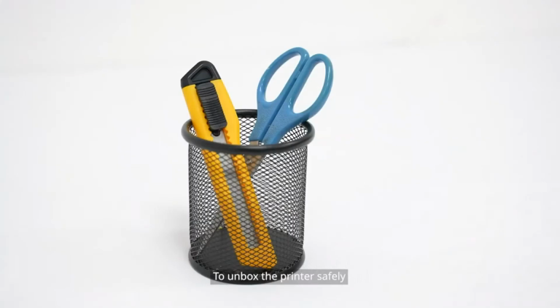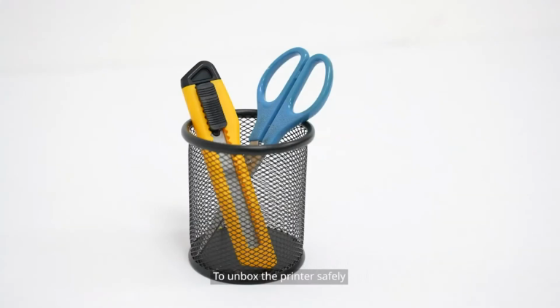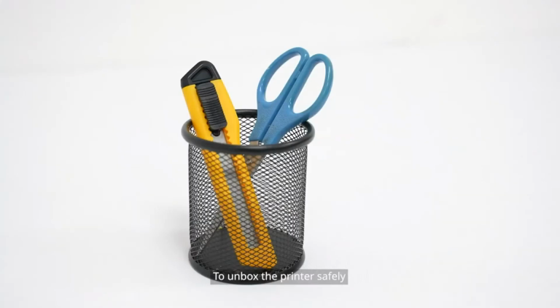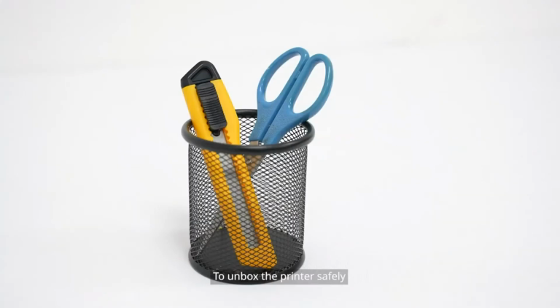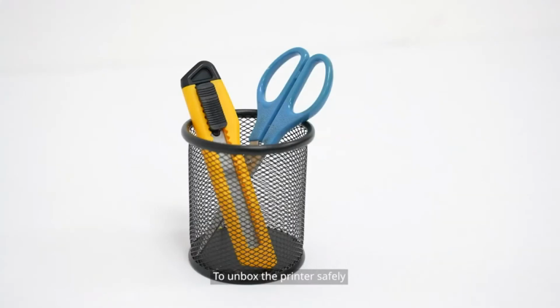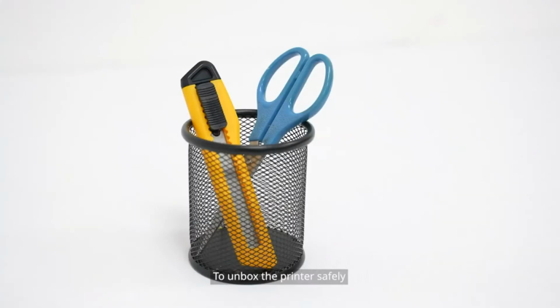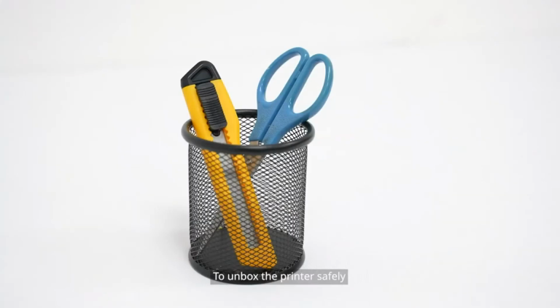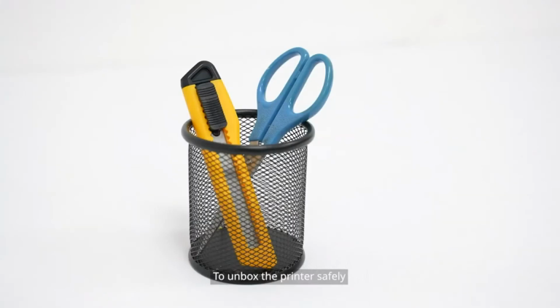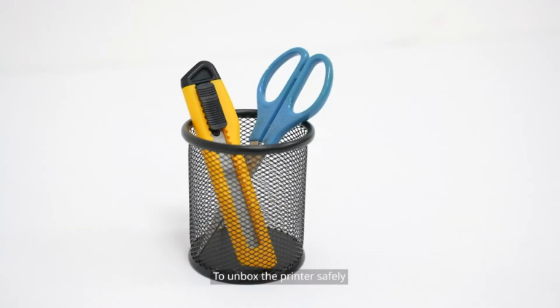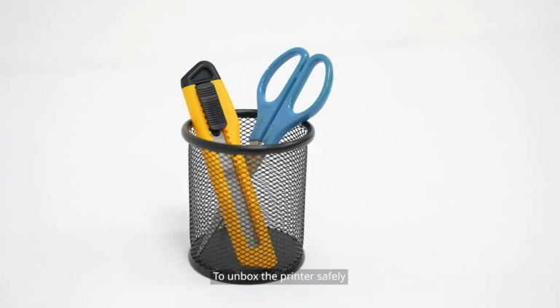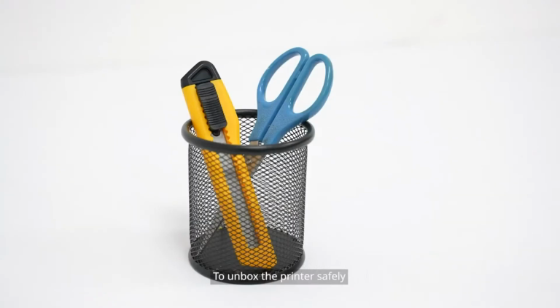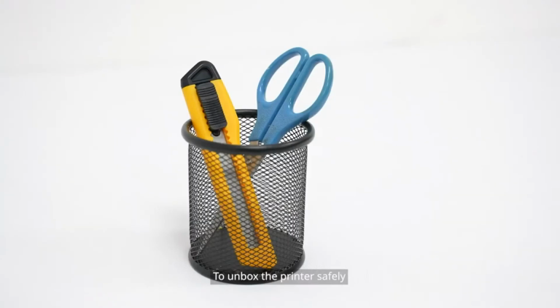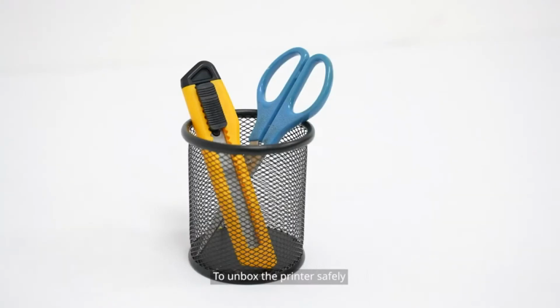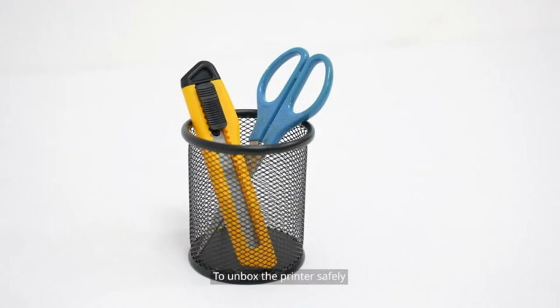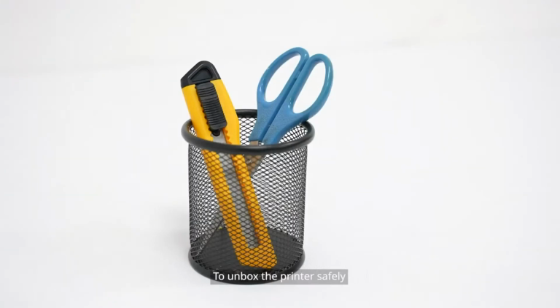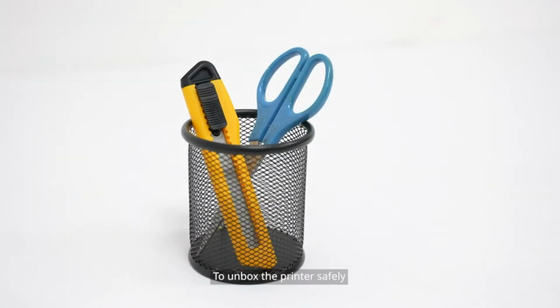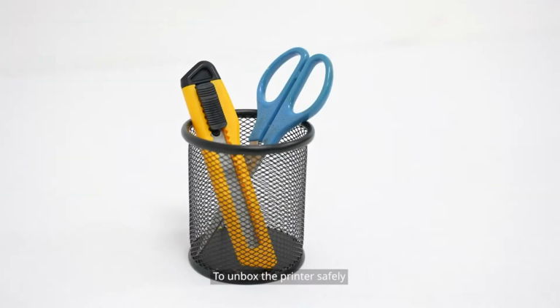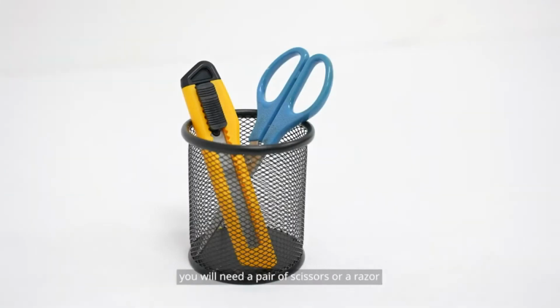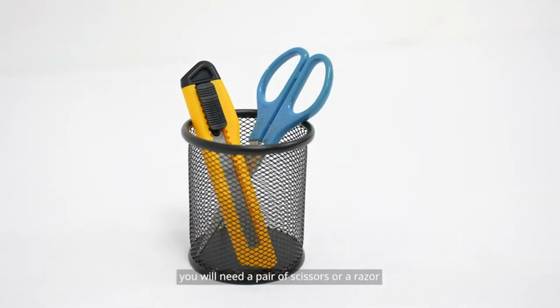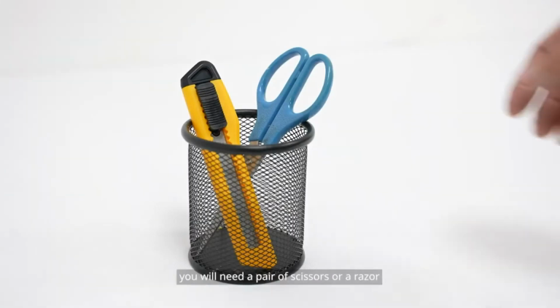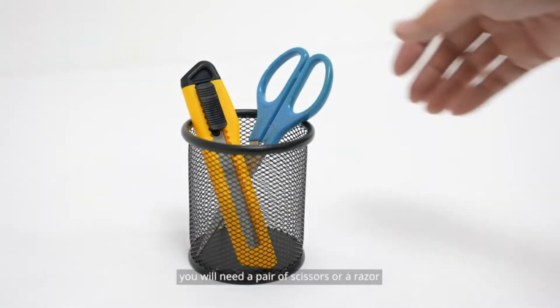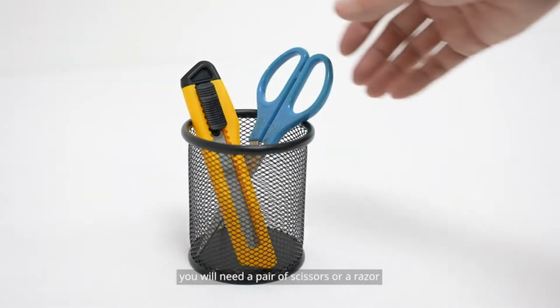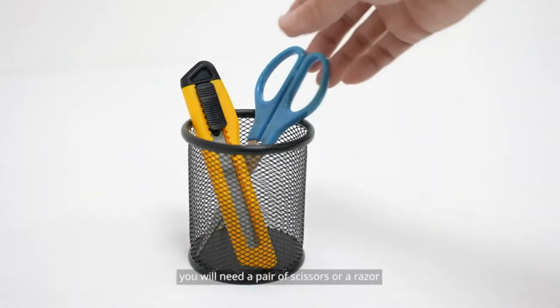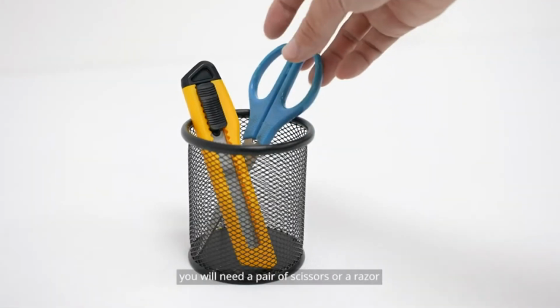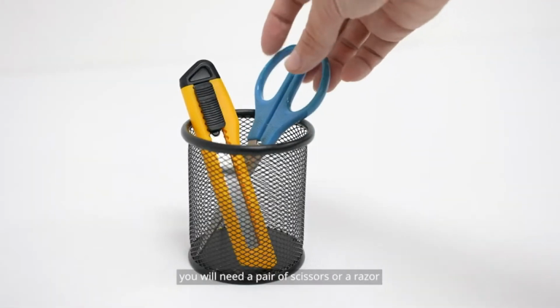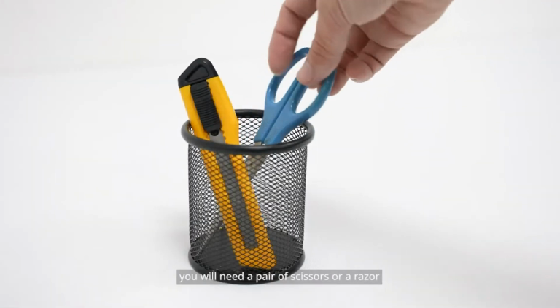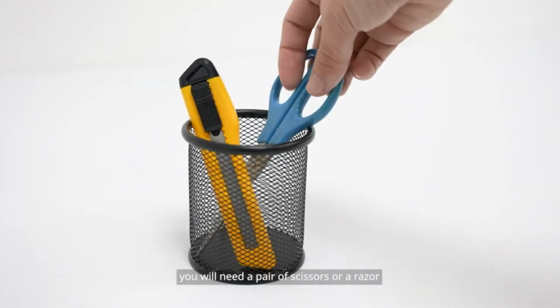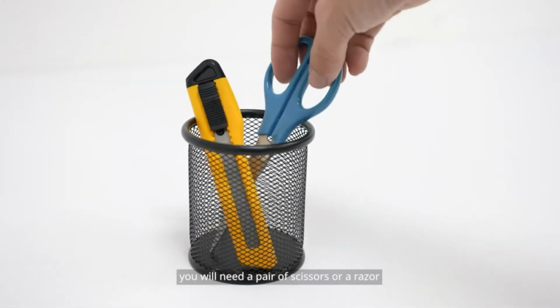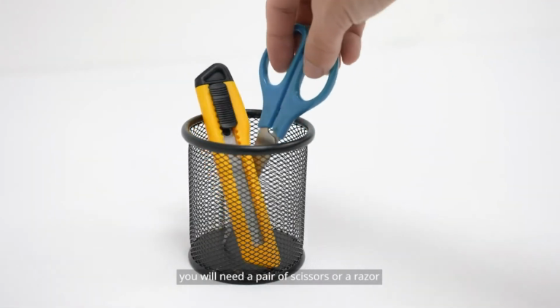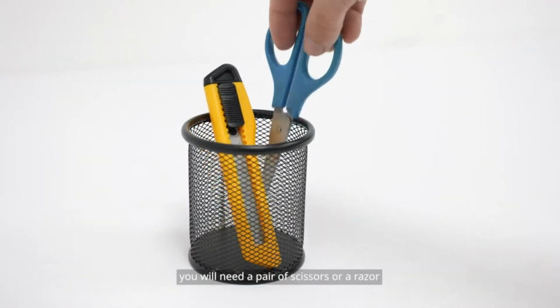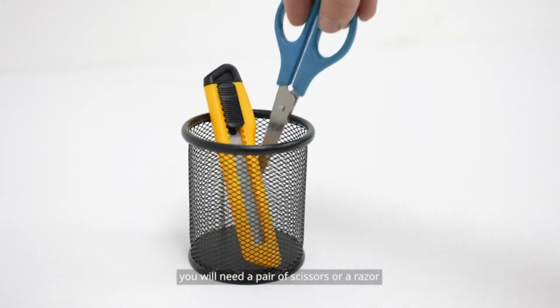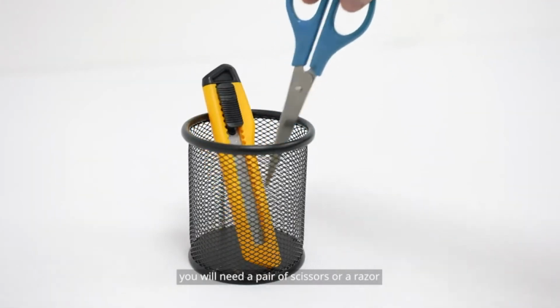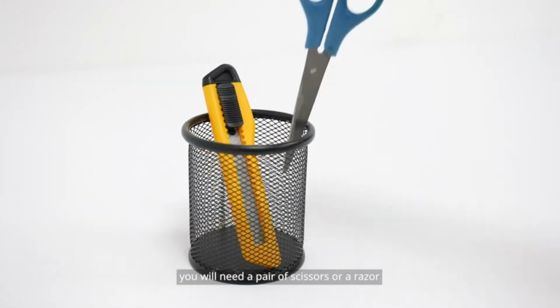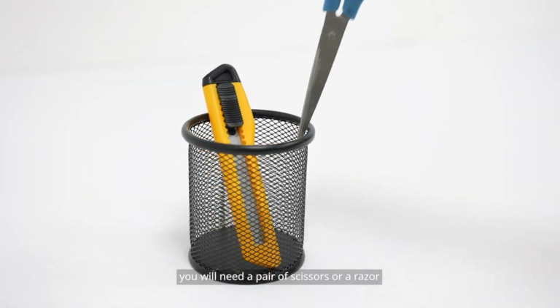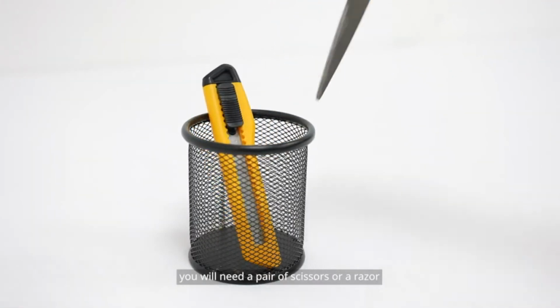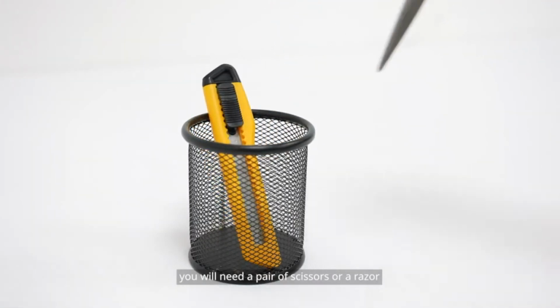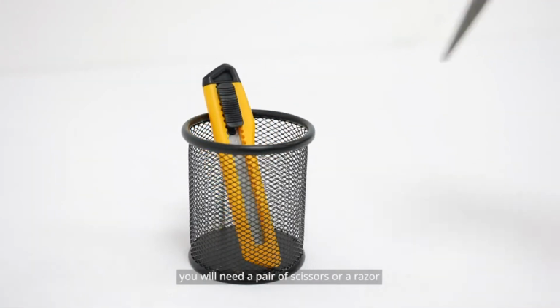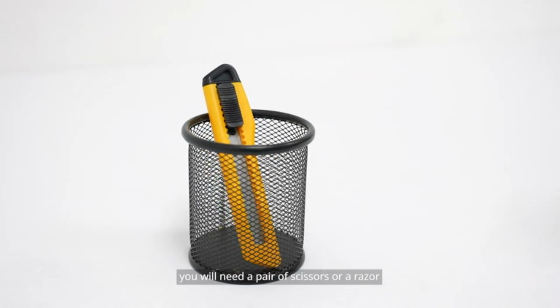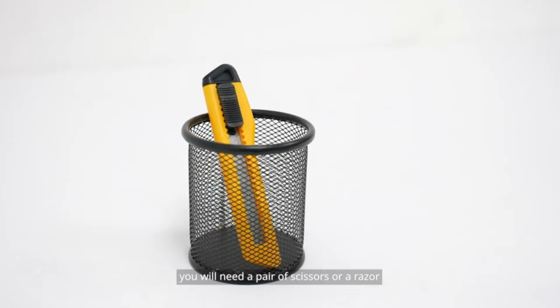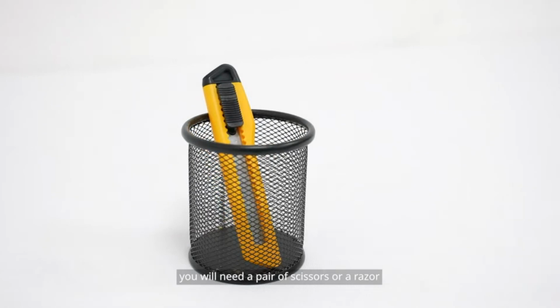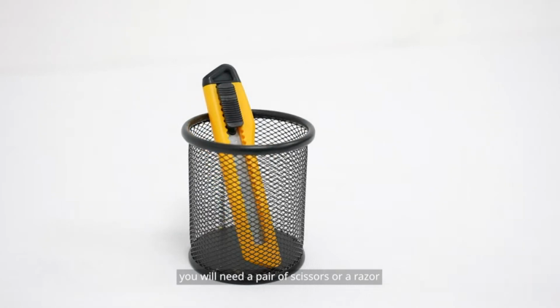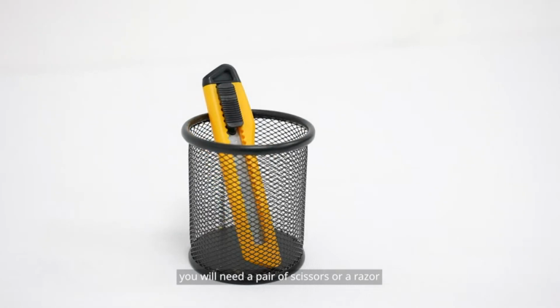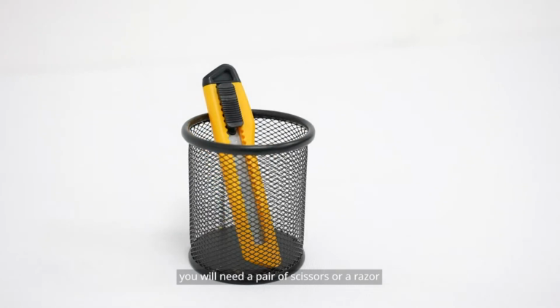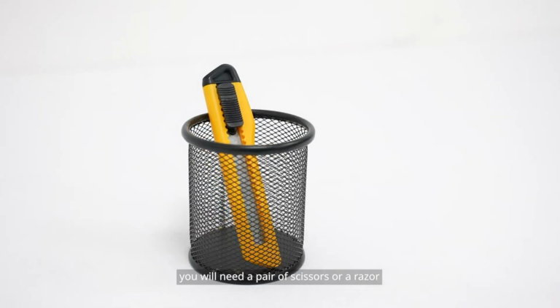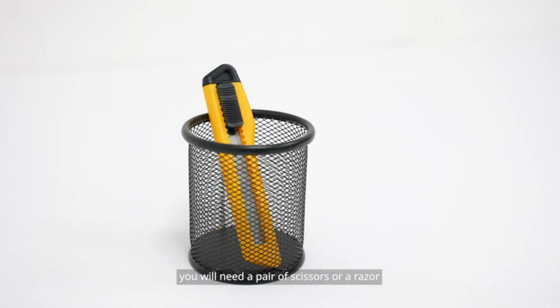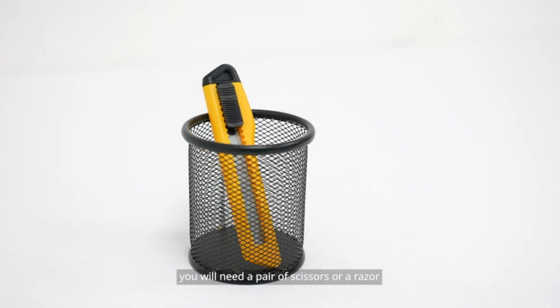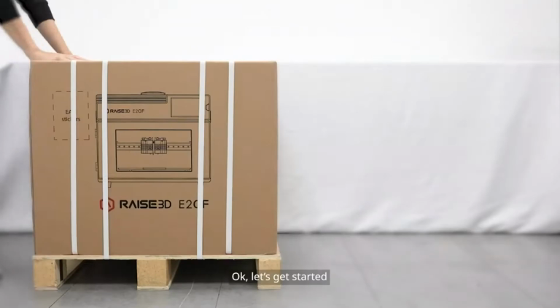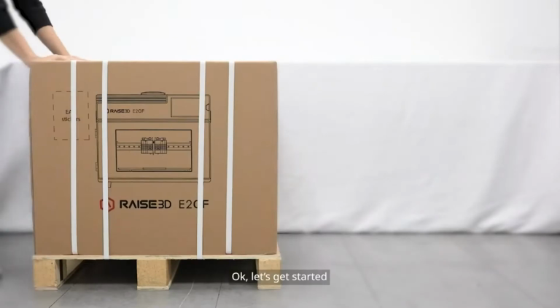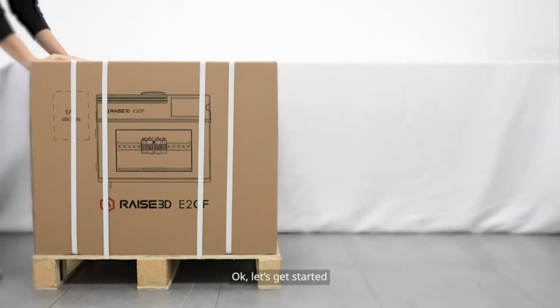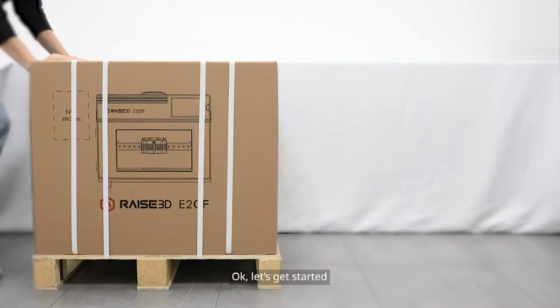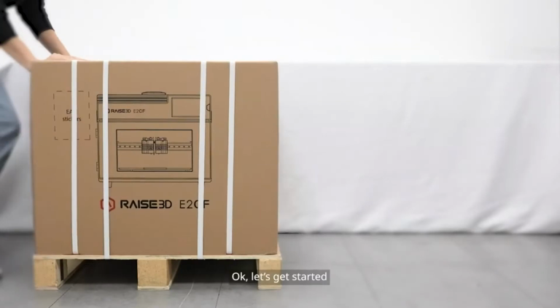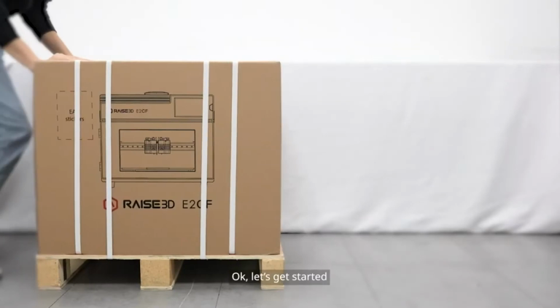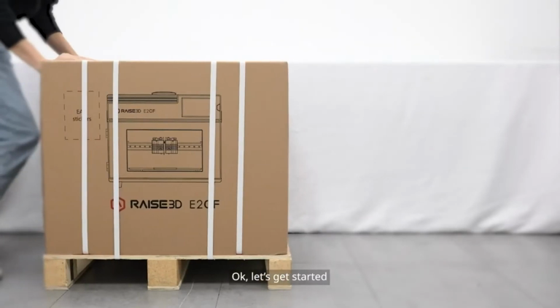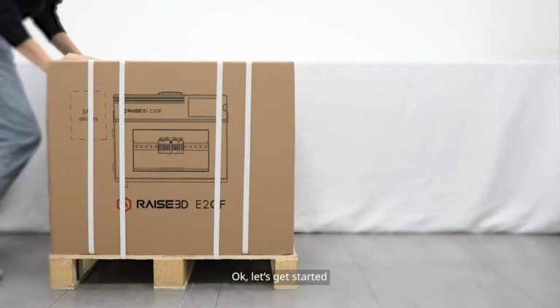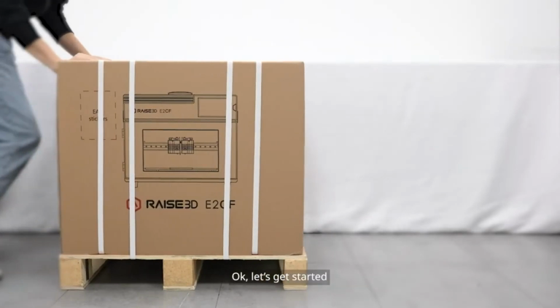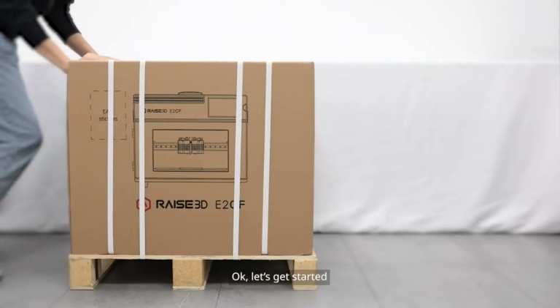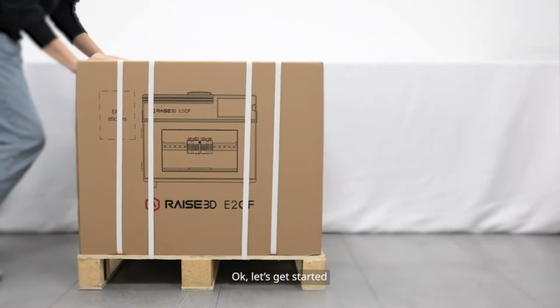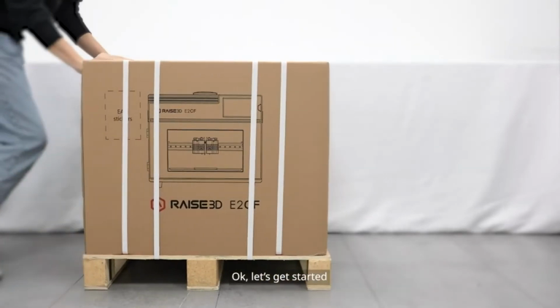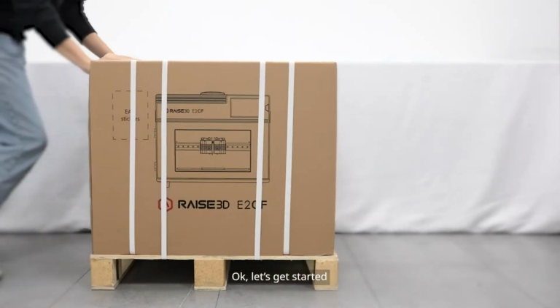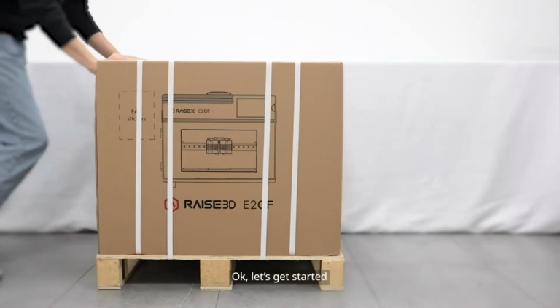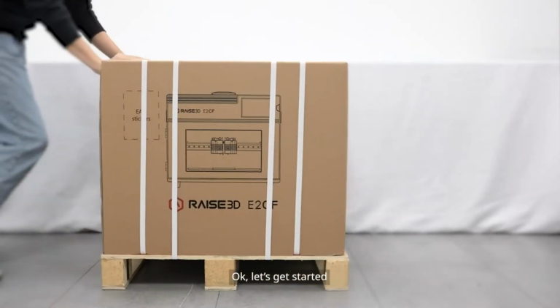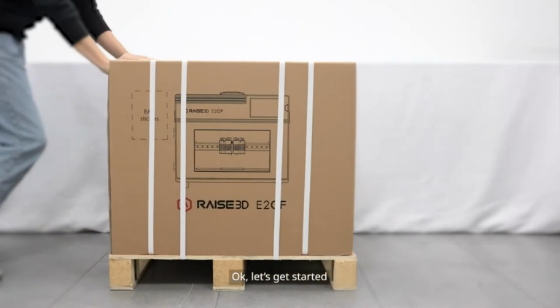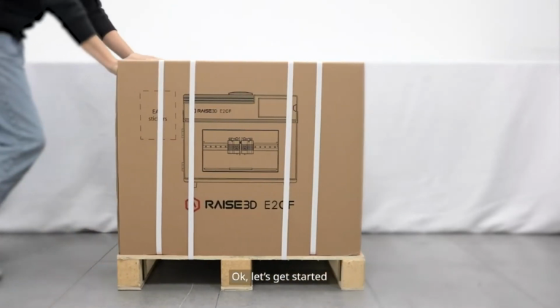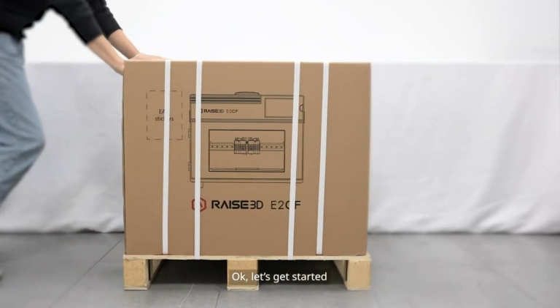To unbox the printer safely, you will need a pair of scissors or a razor. Let's get started.